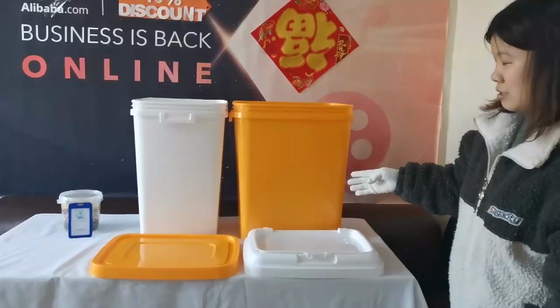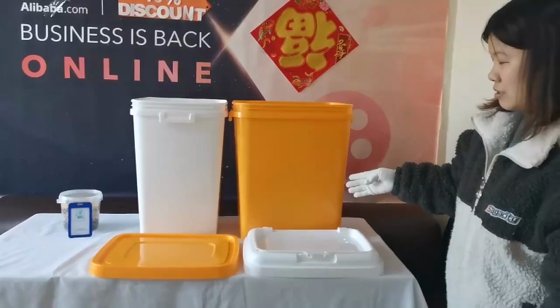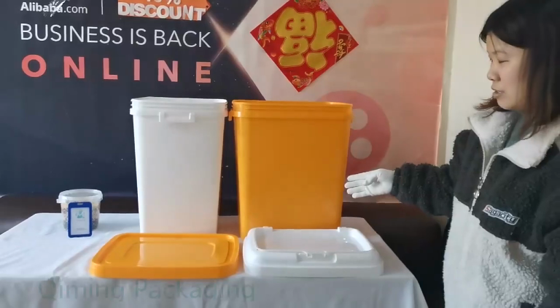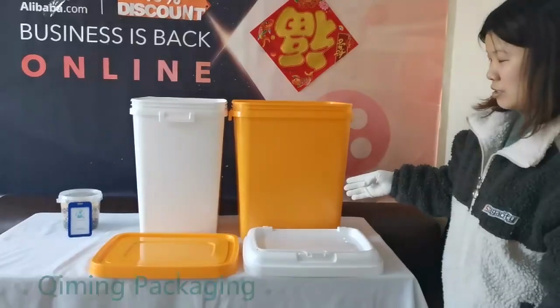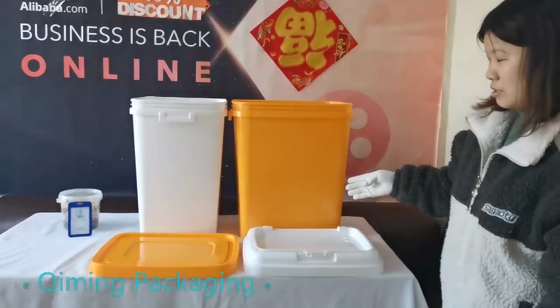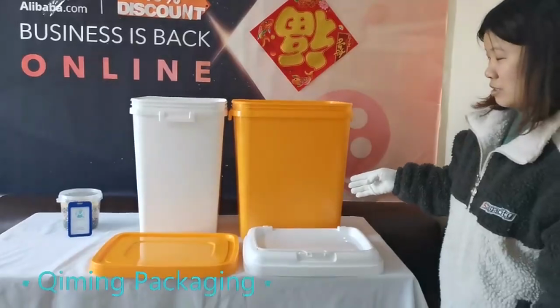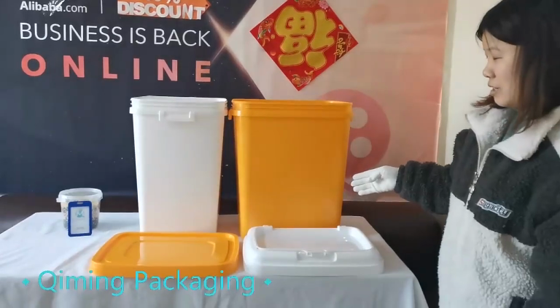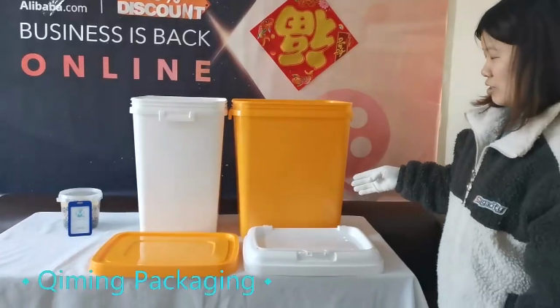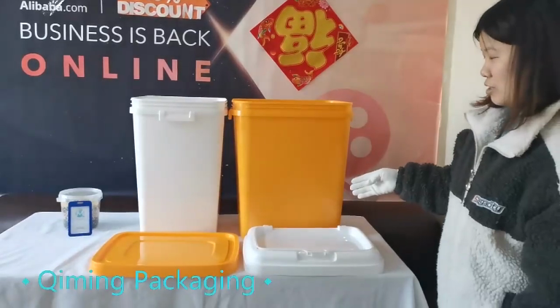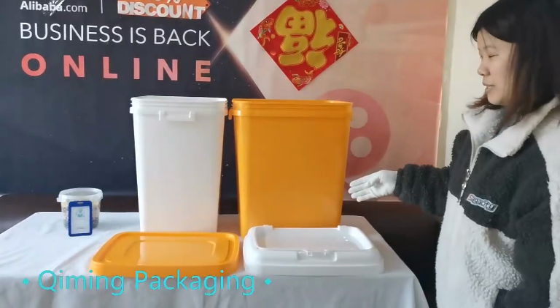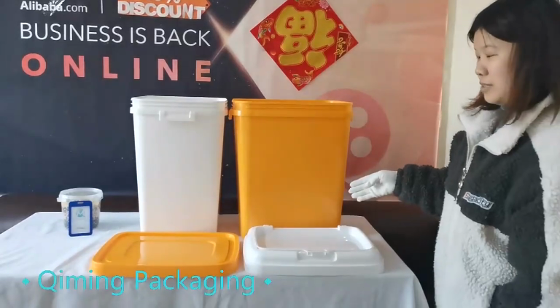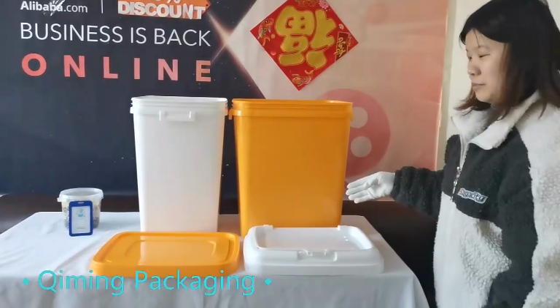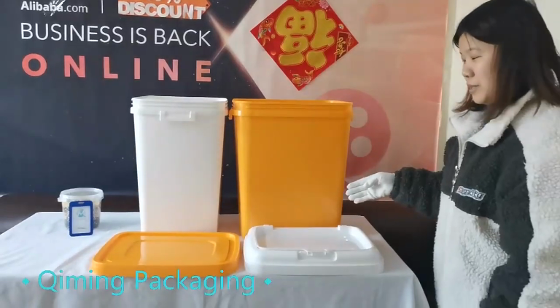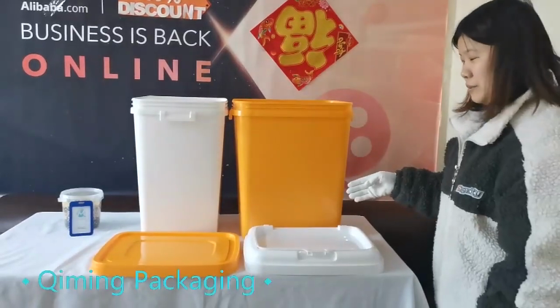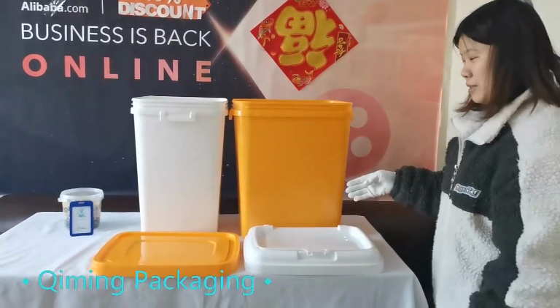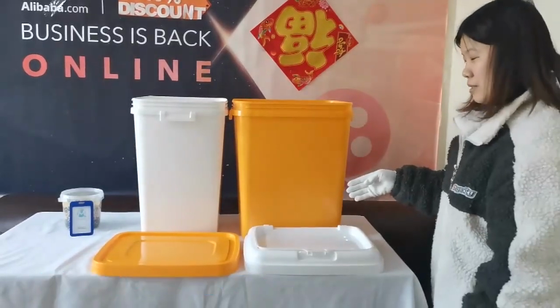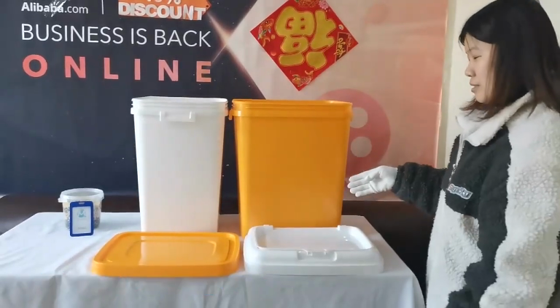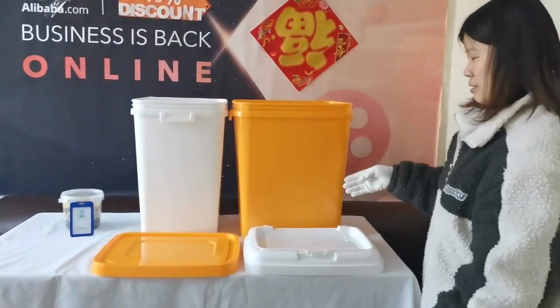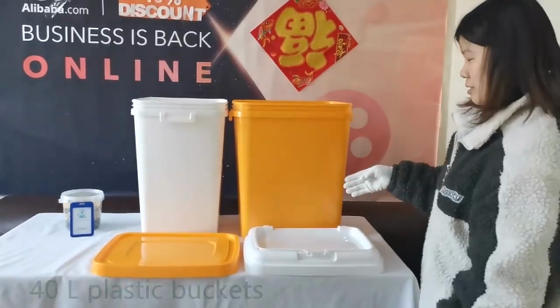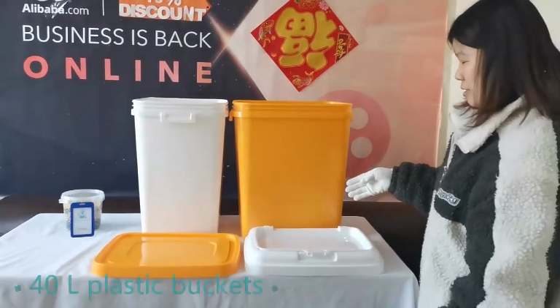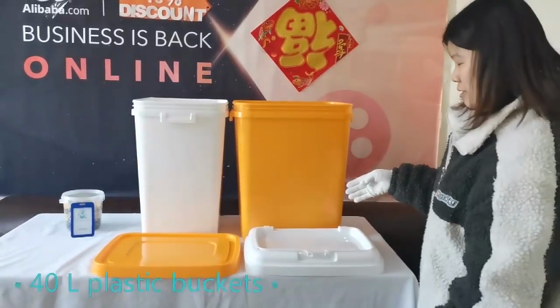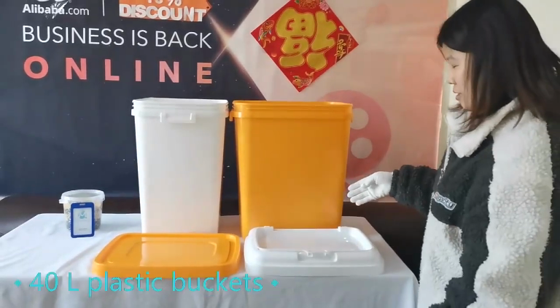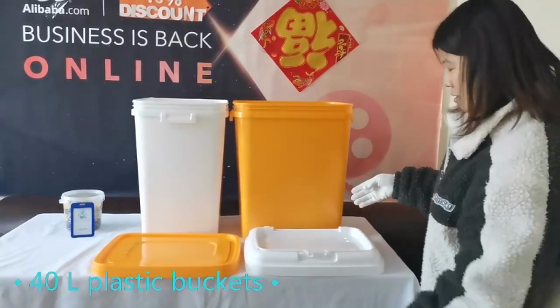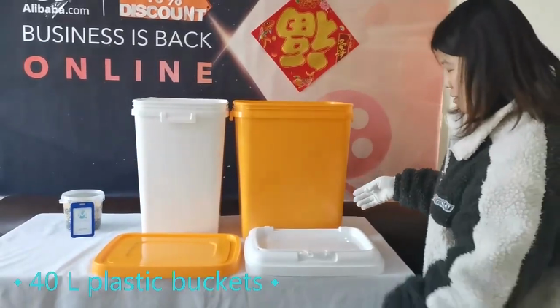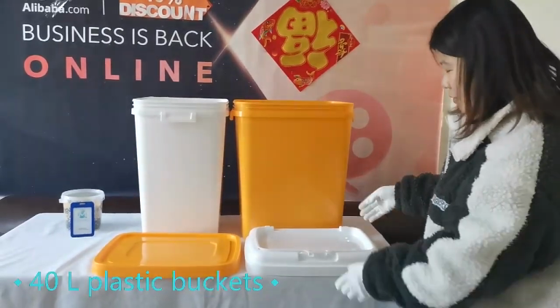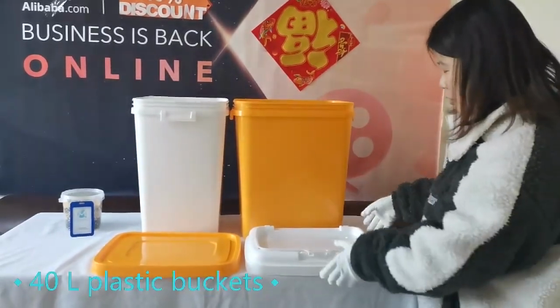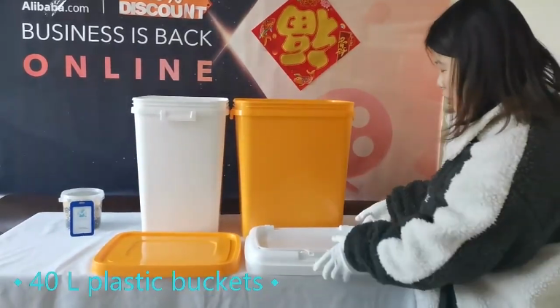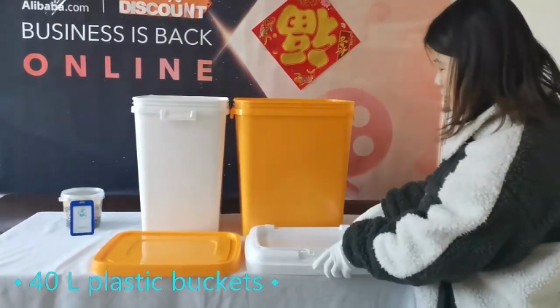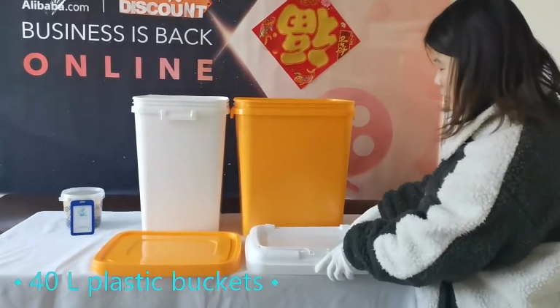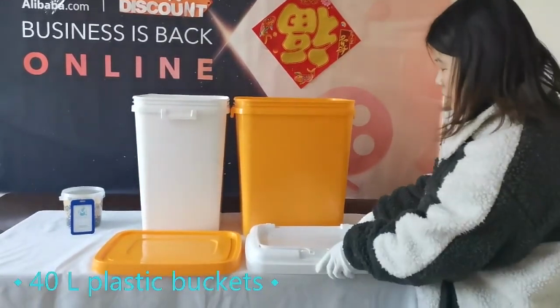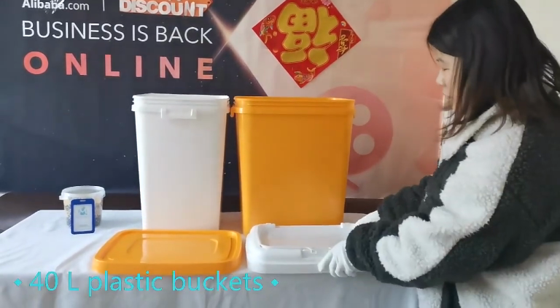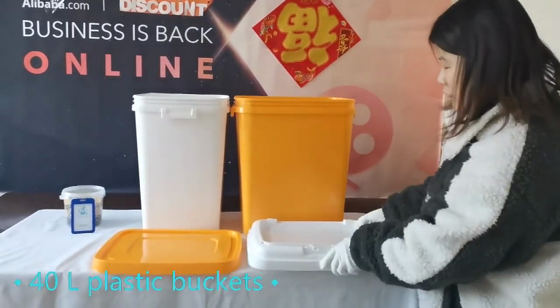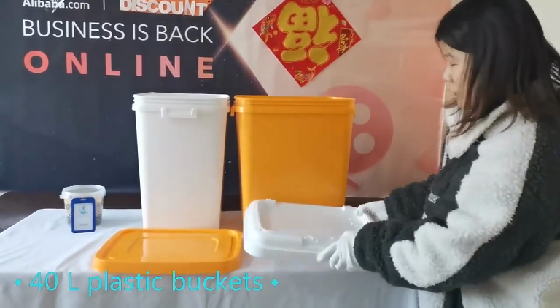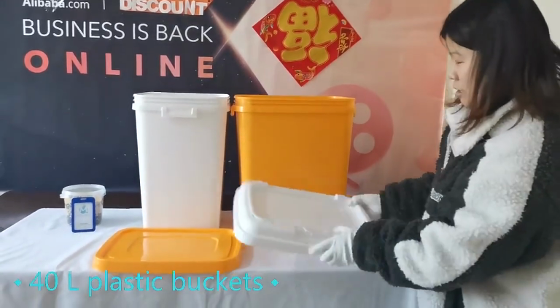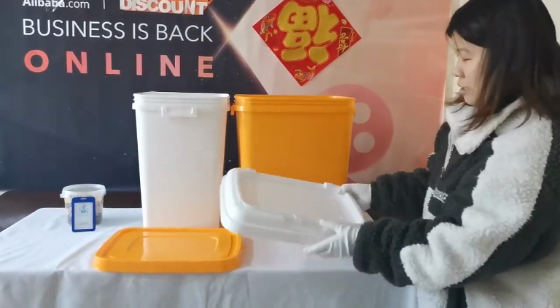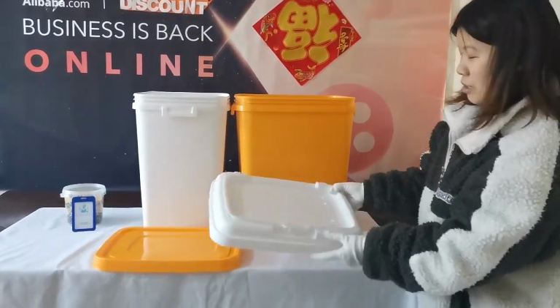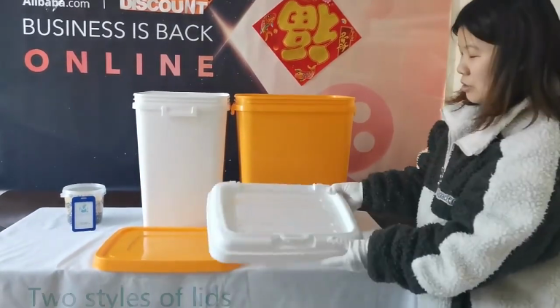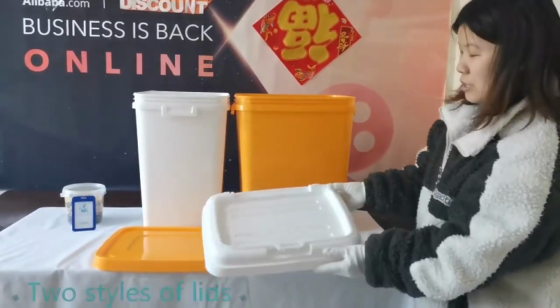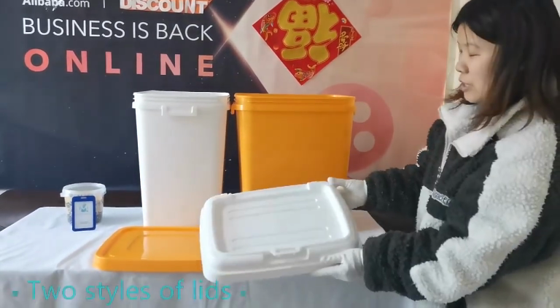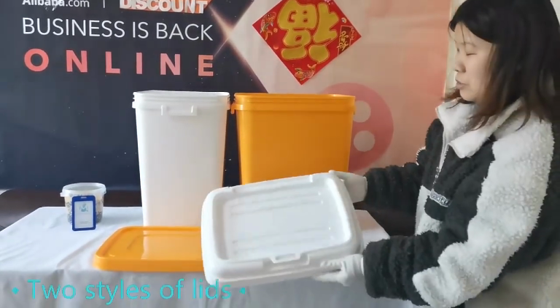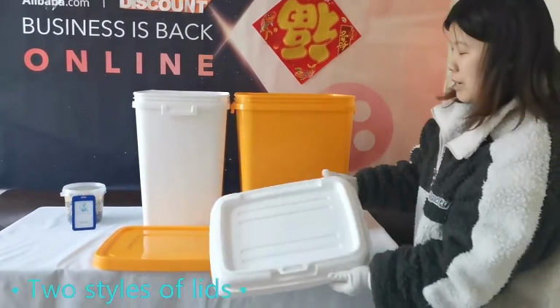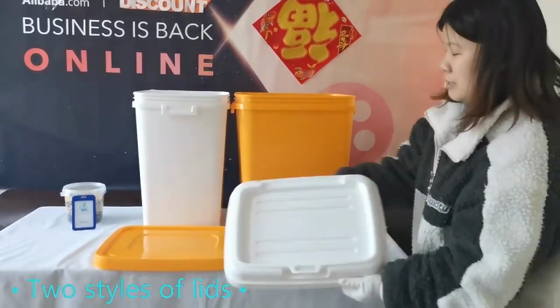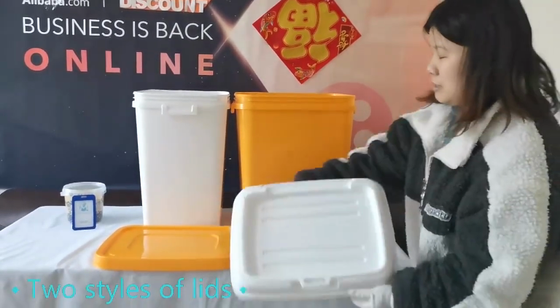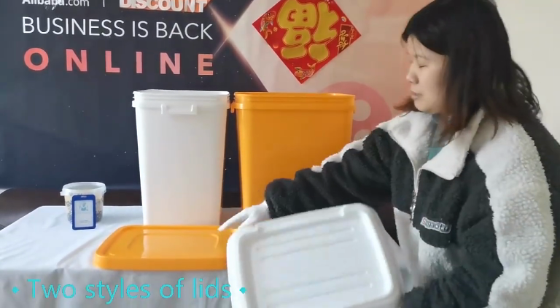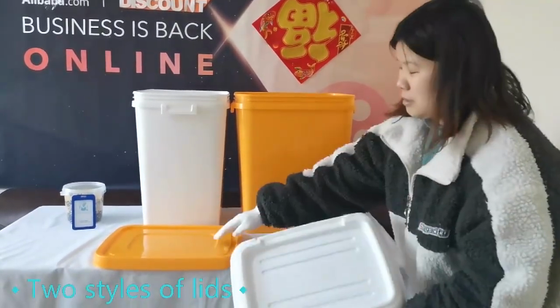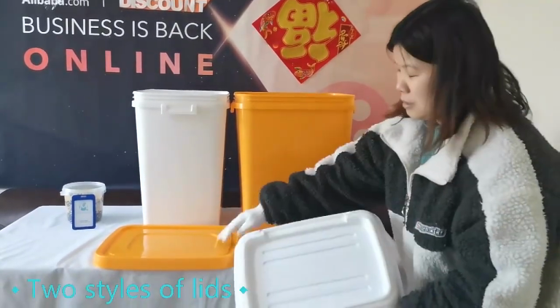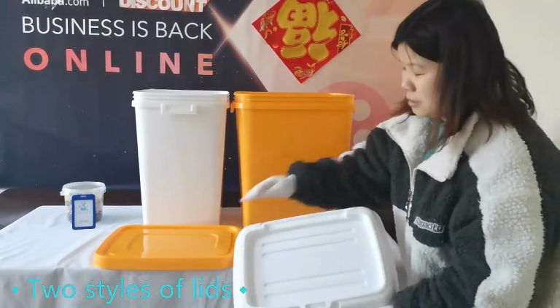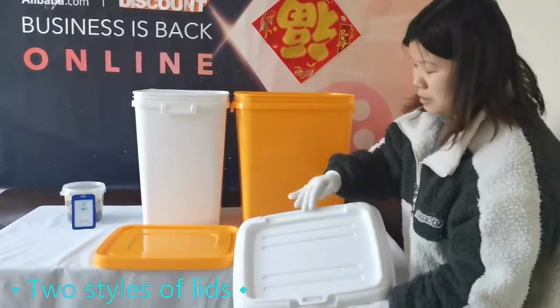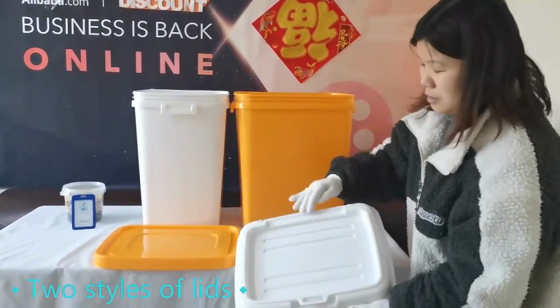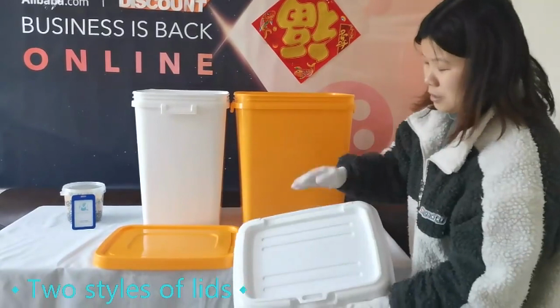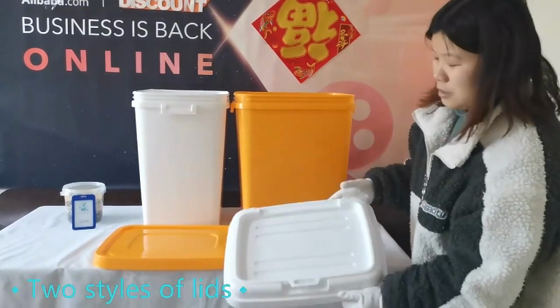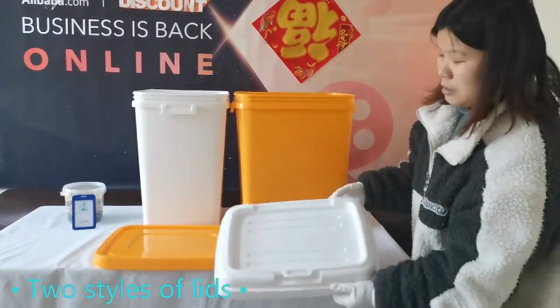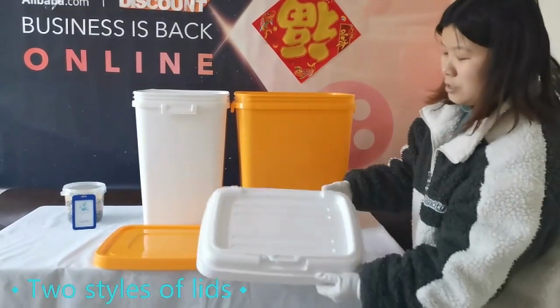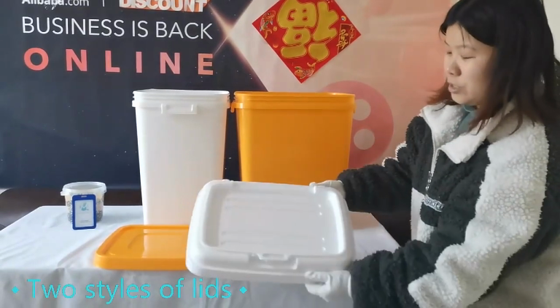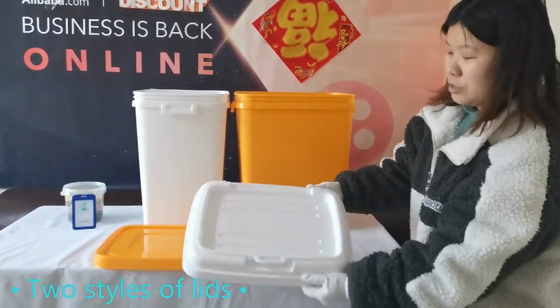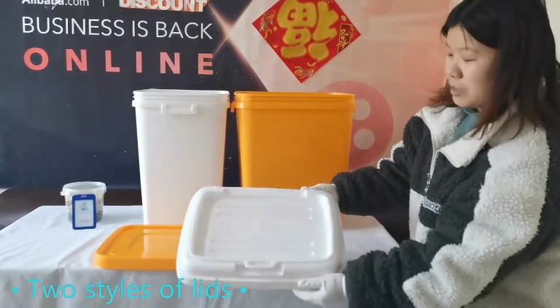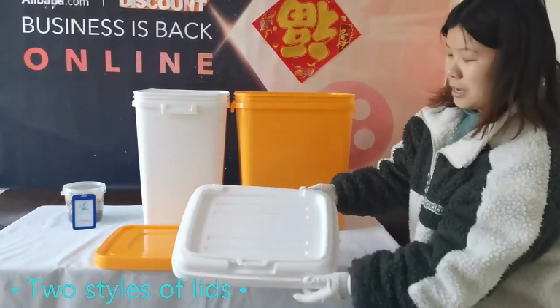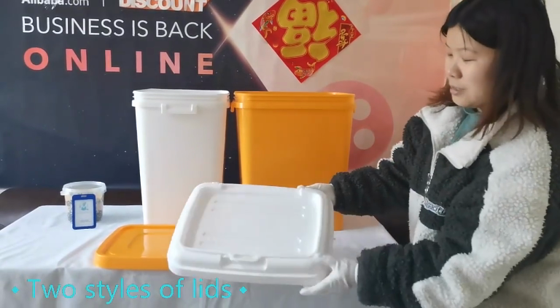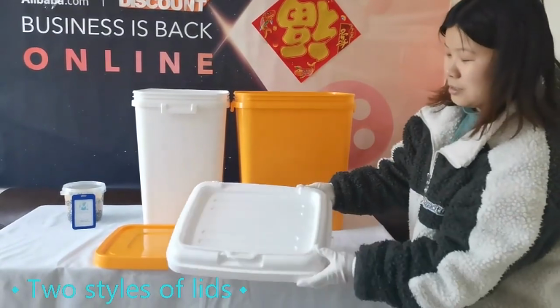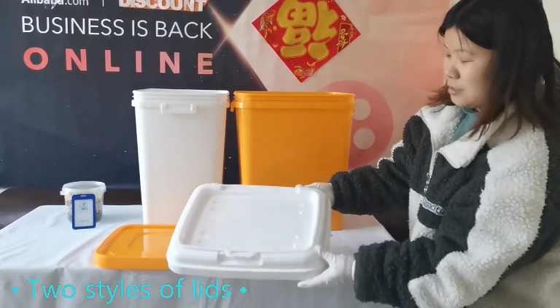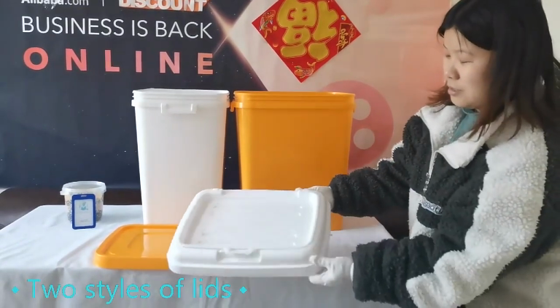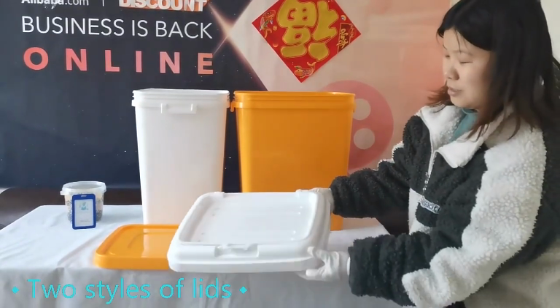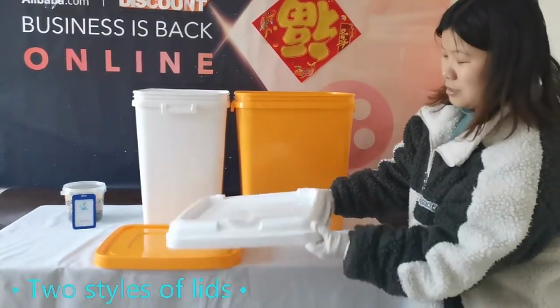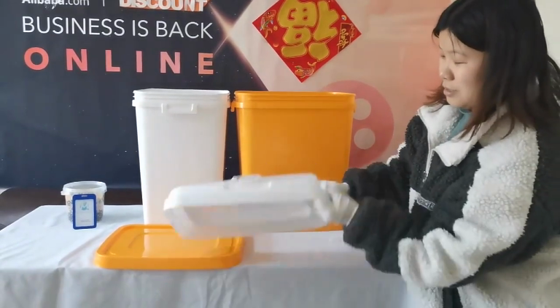Welcome to Kimming Packaging. This is a 40-liter rectangular plastic bucket produced by Kimming Packaging.